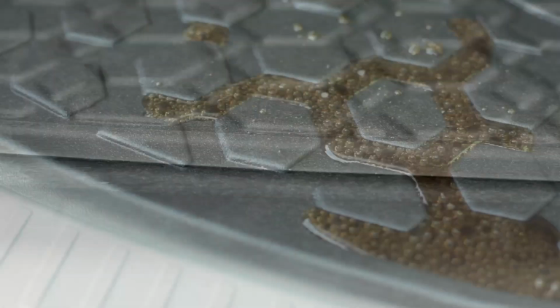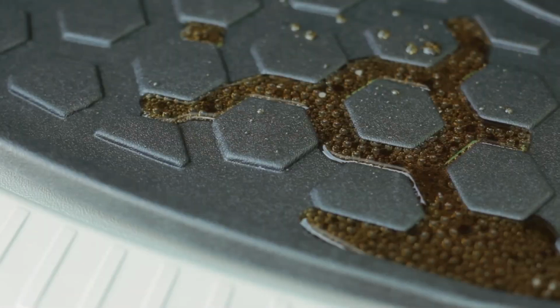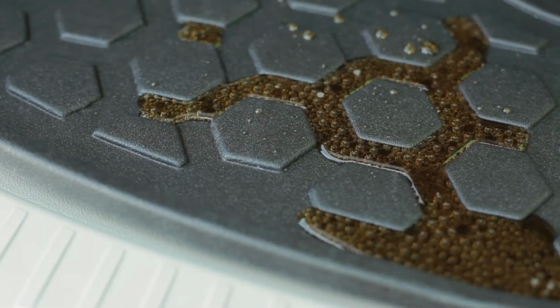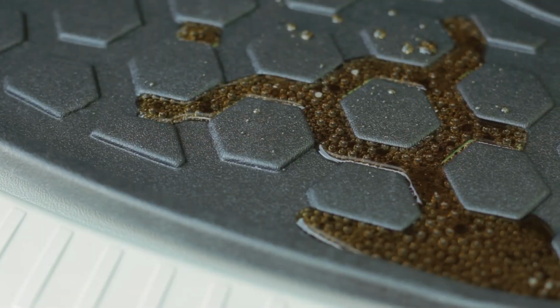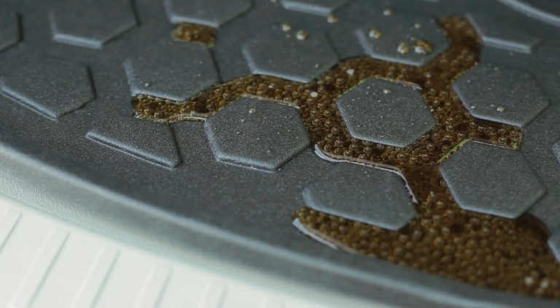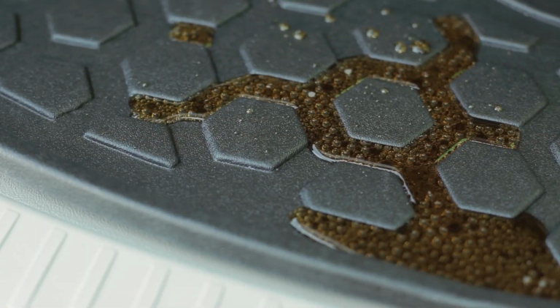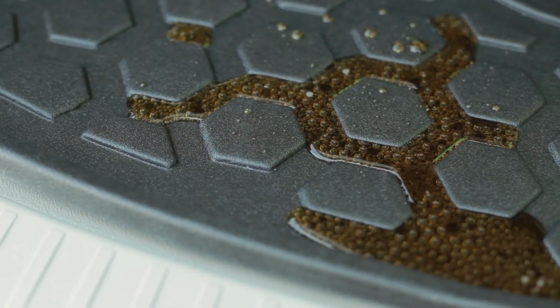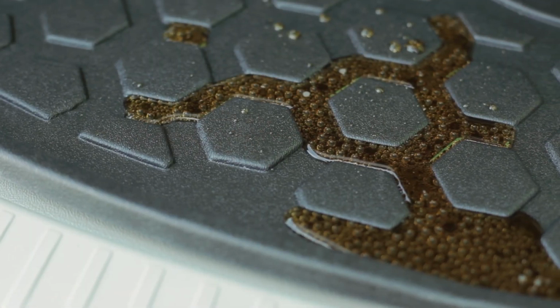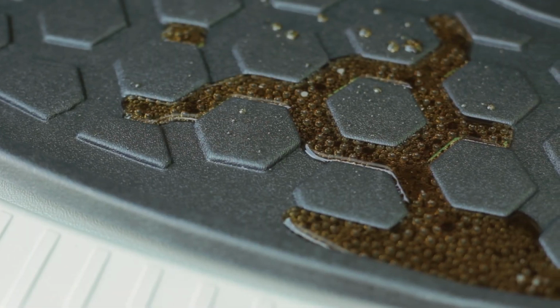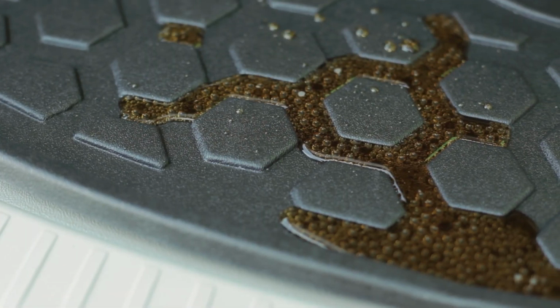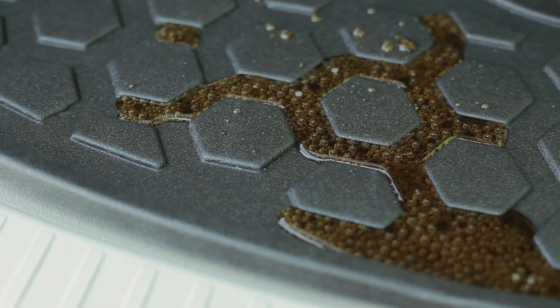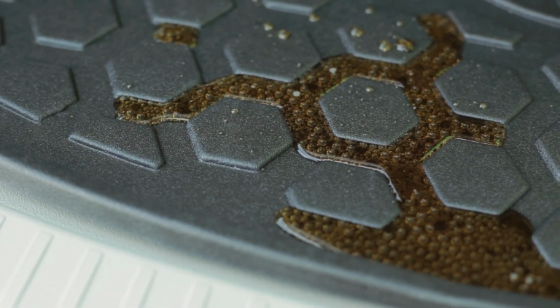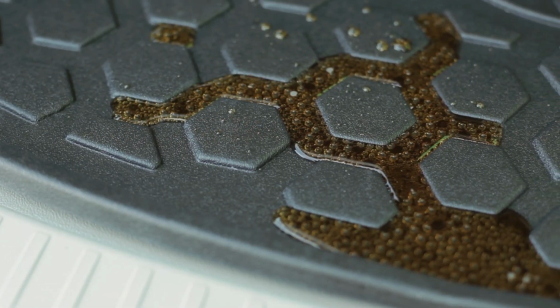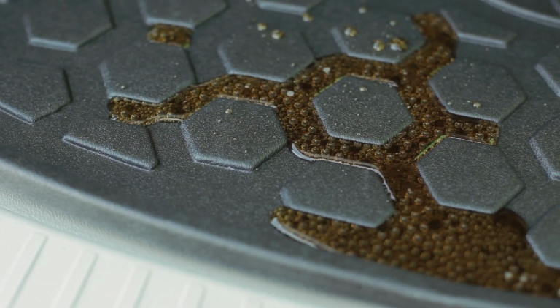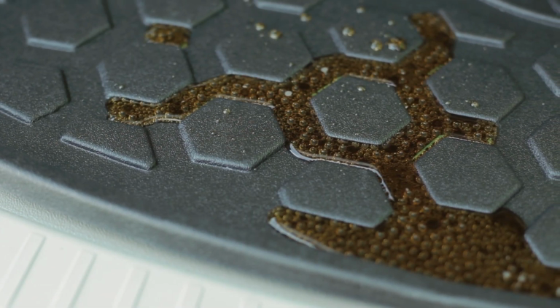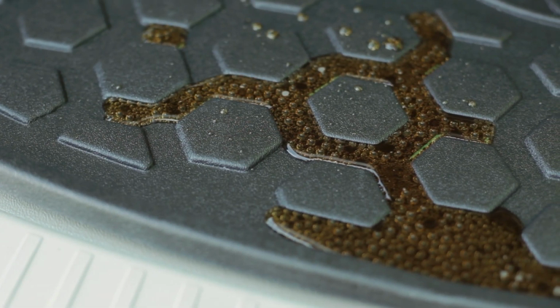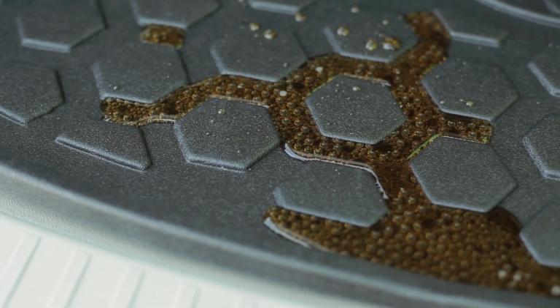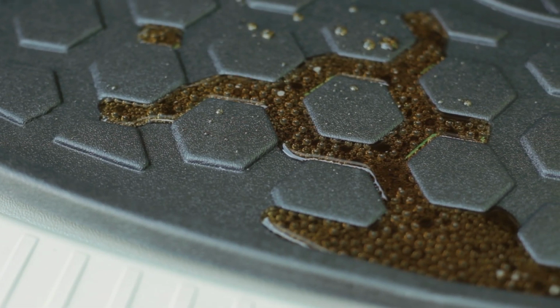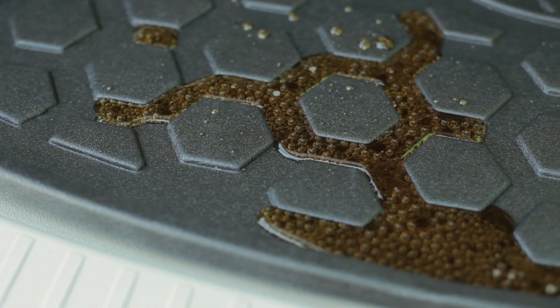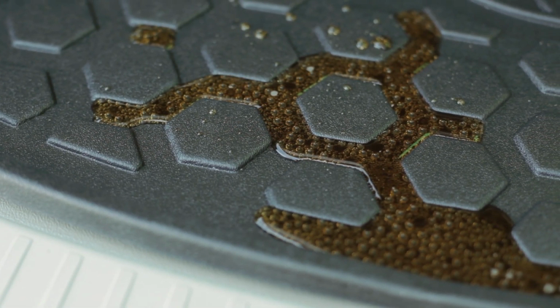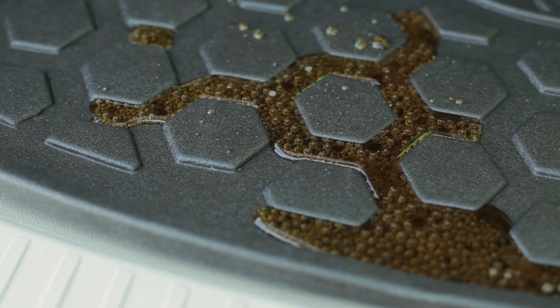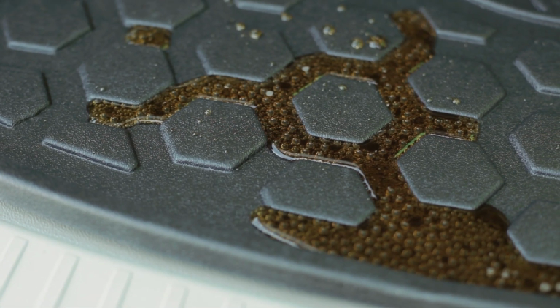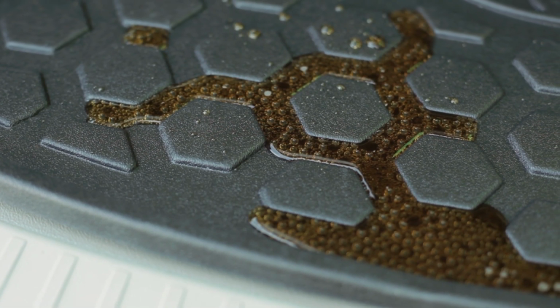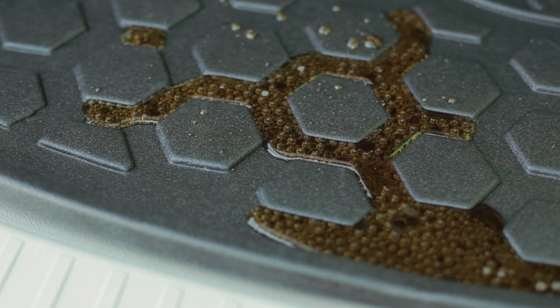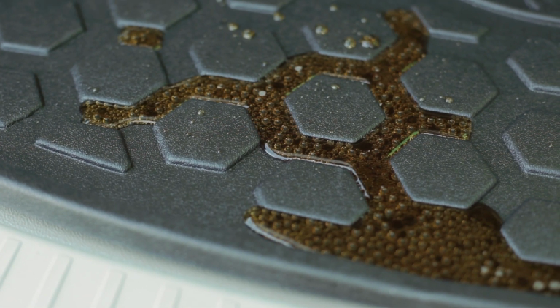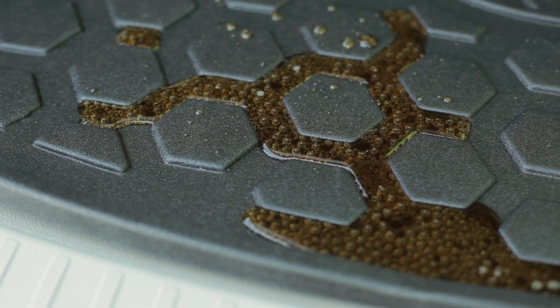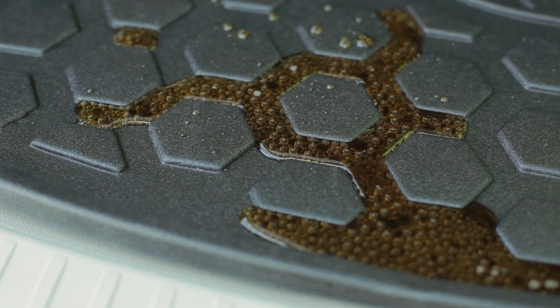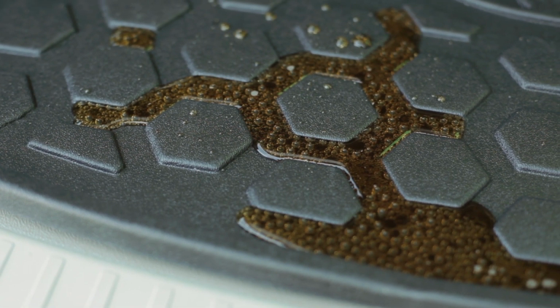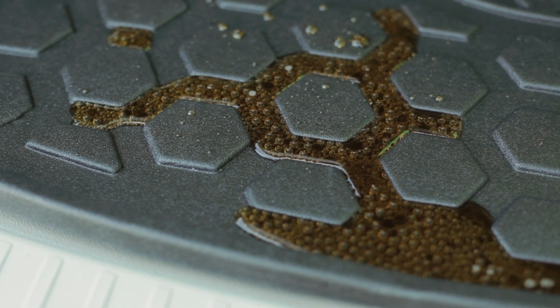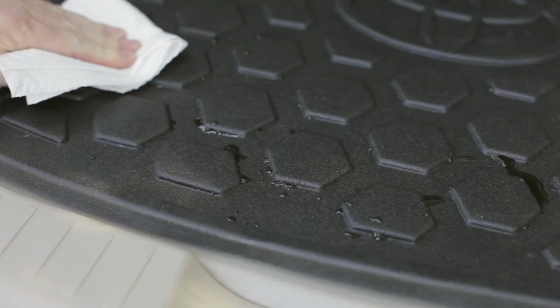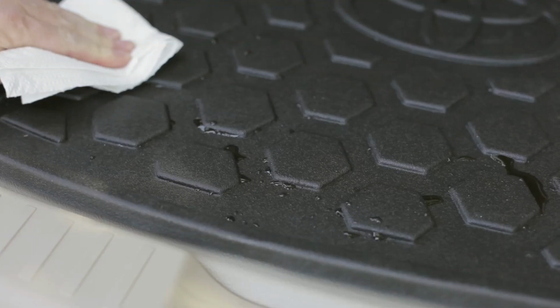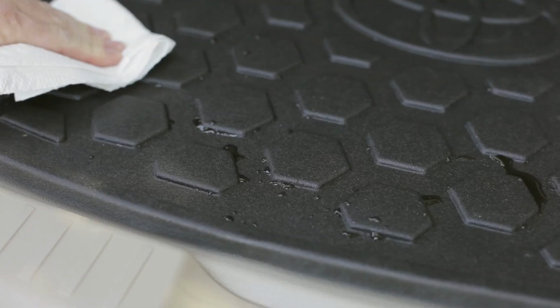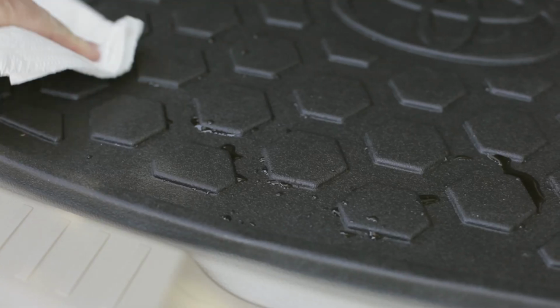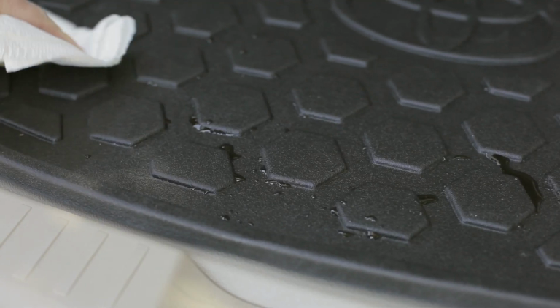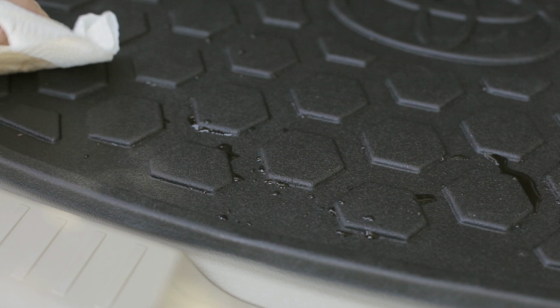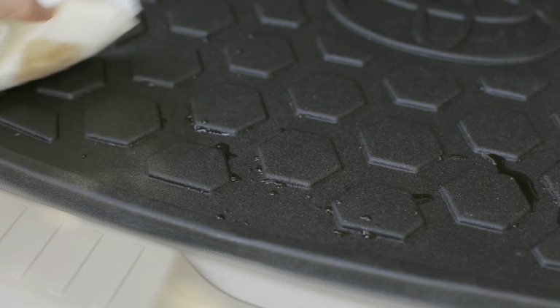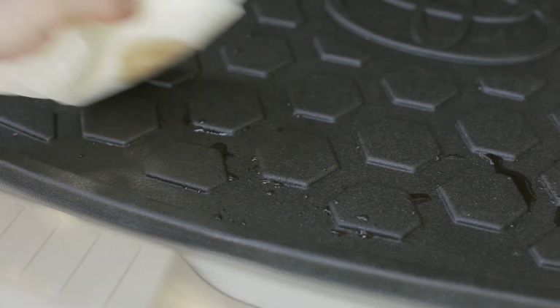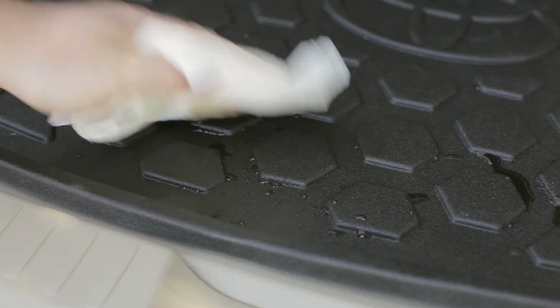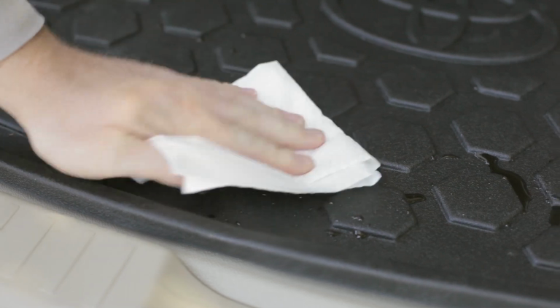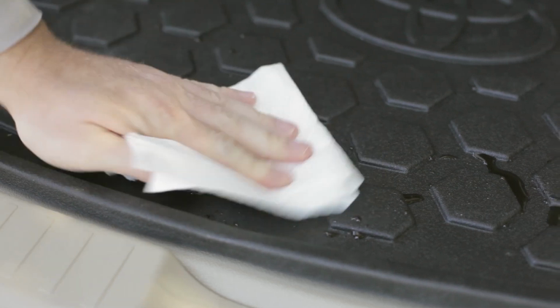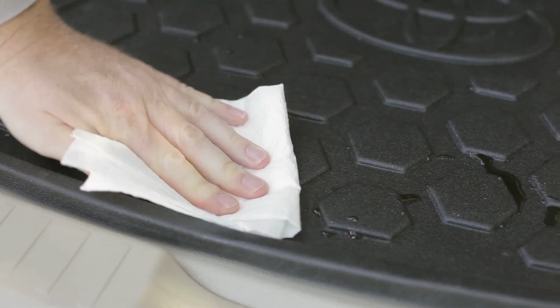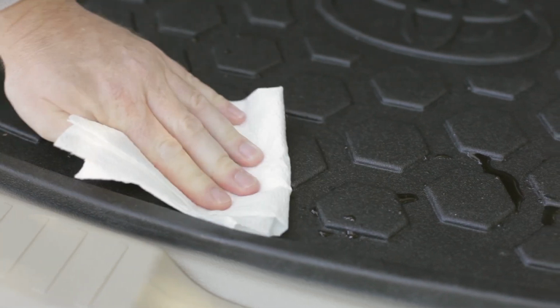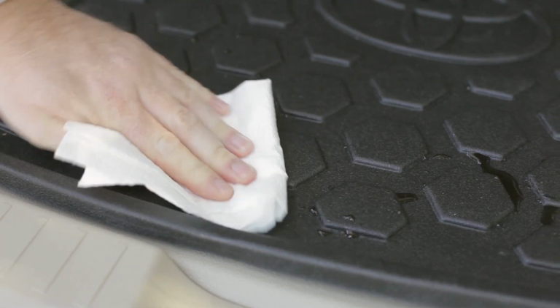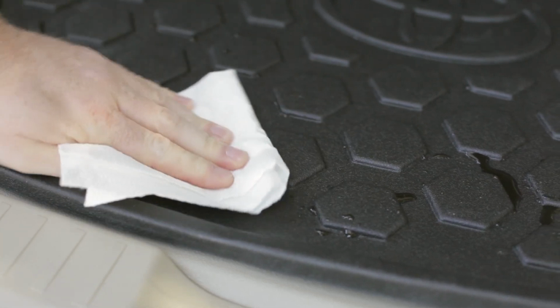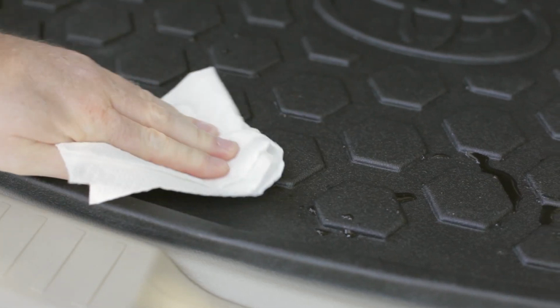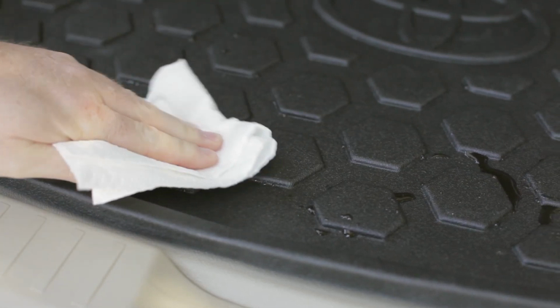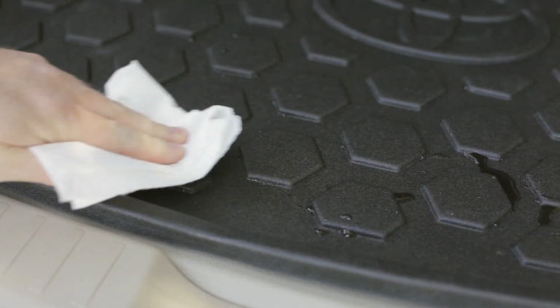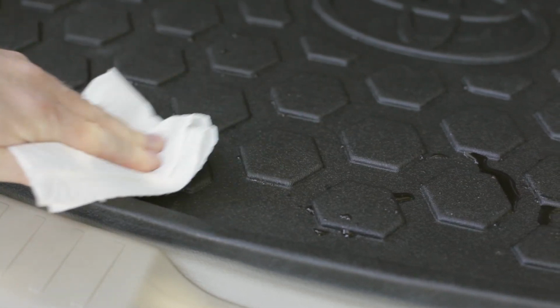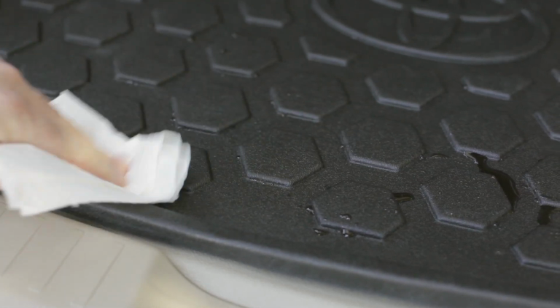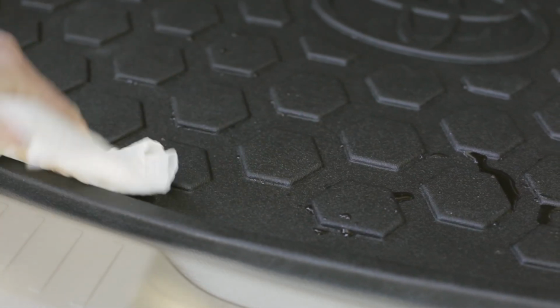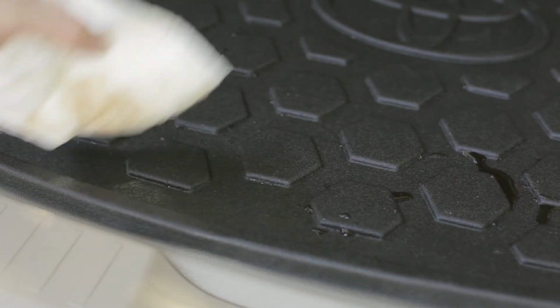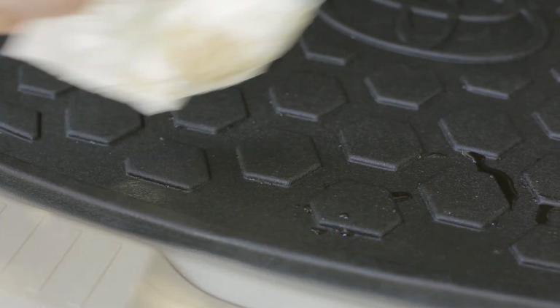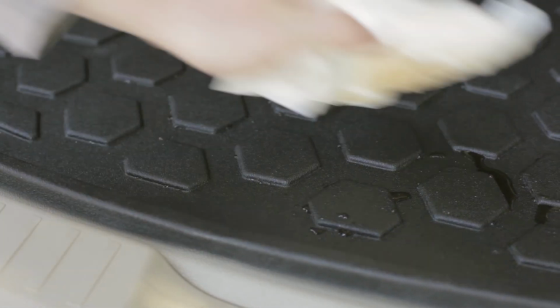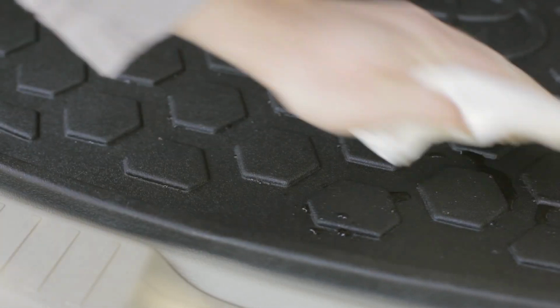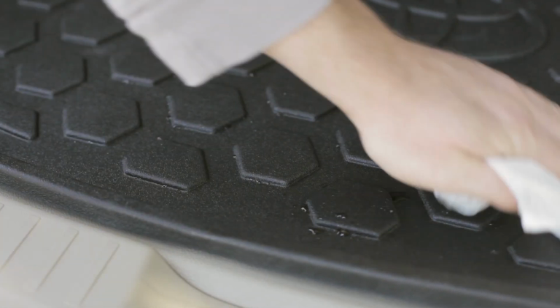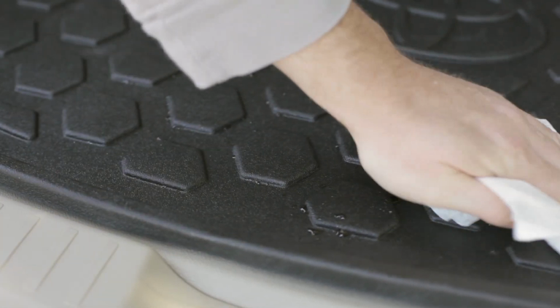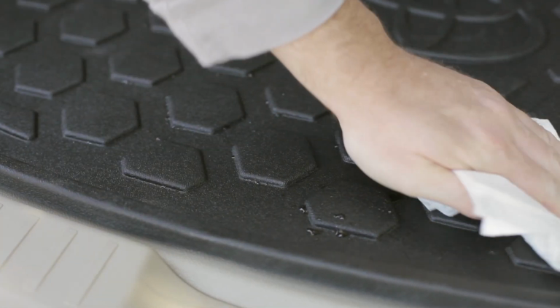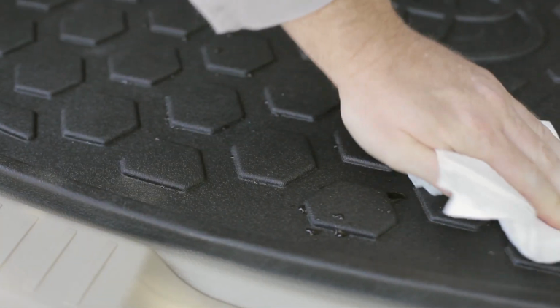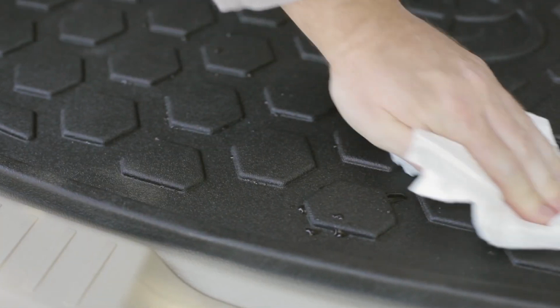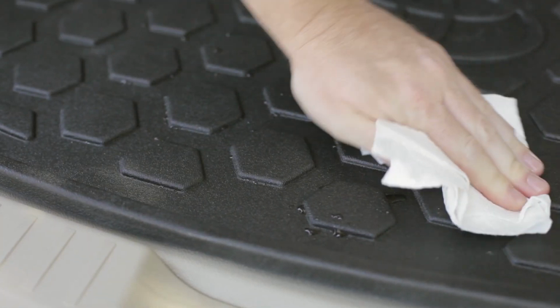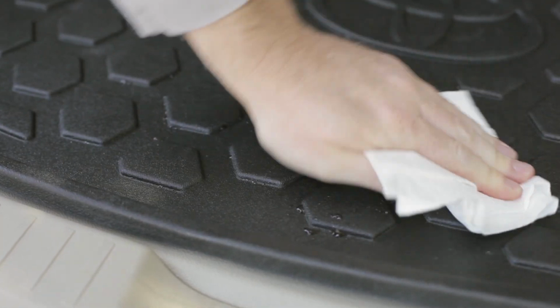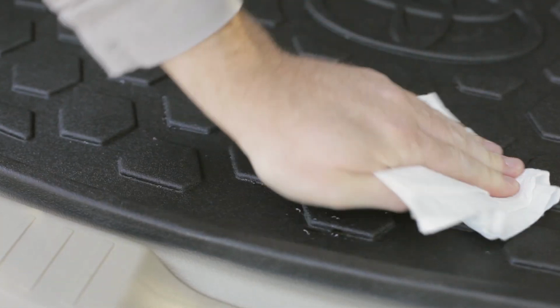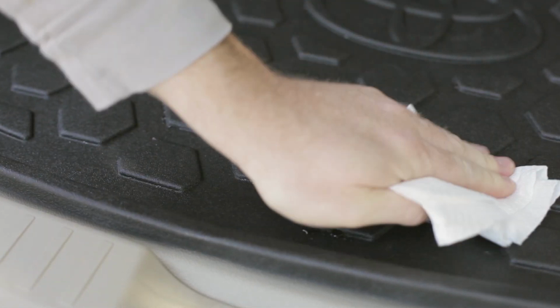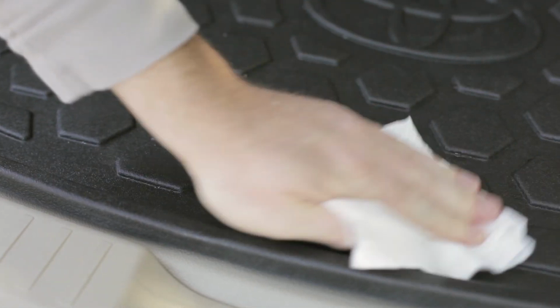And if you do have a spill, it's easy to clean. Just wipe it up using soapy water, give it a rinse, and let it air dry.